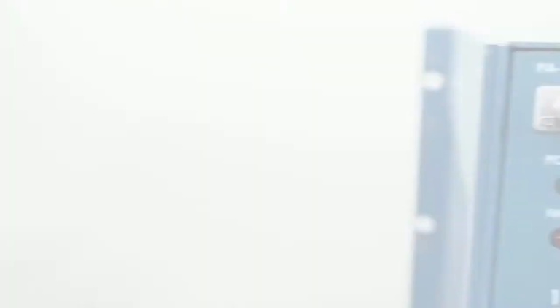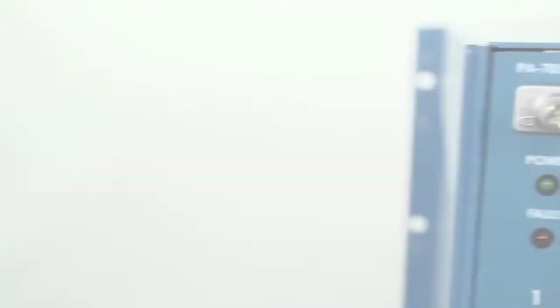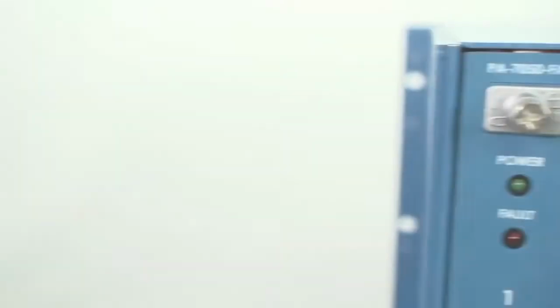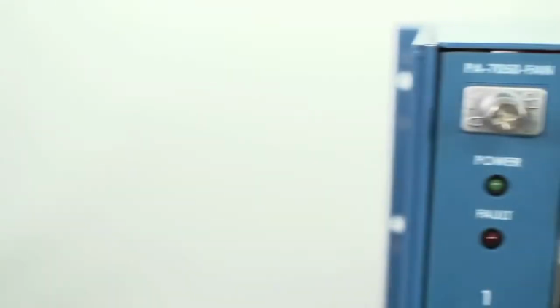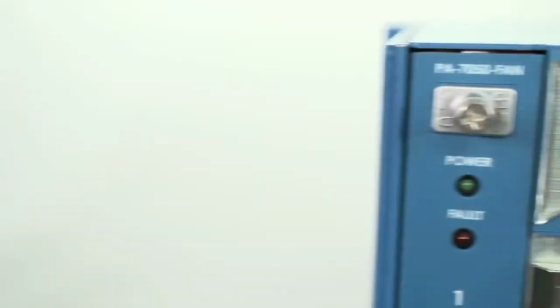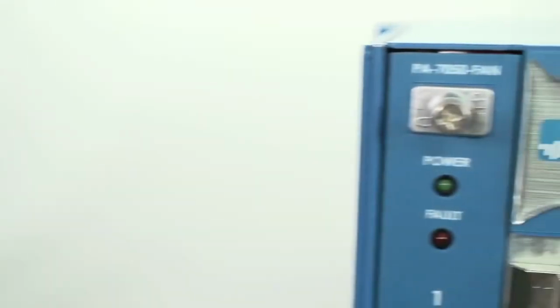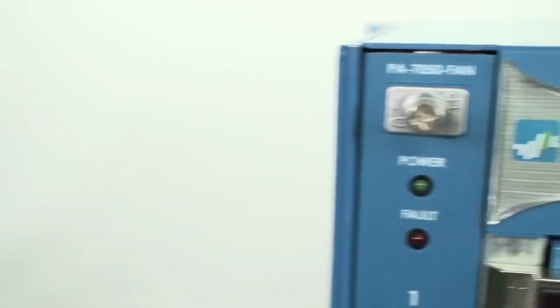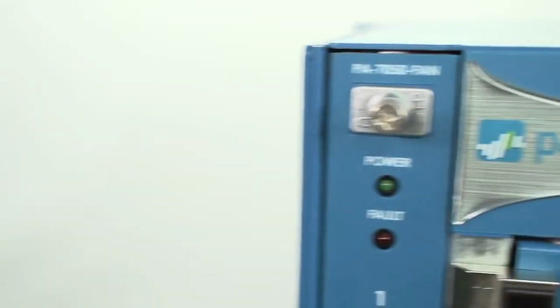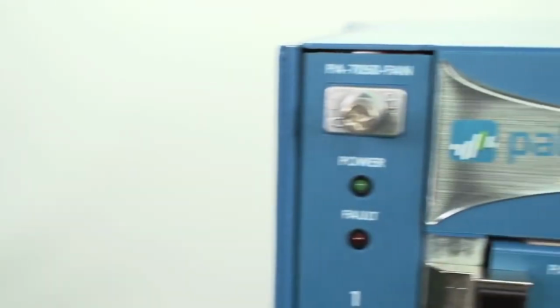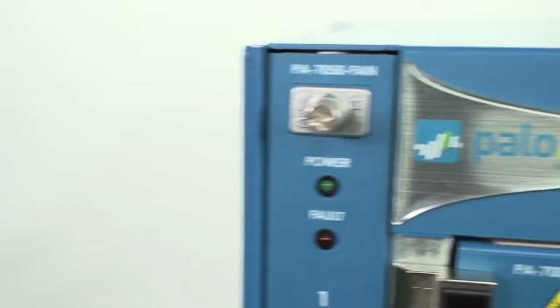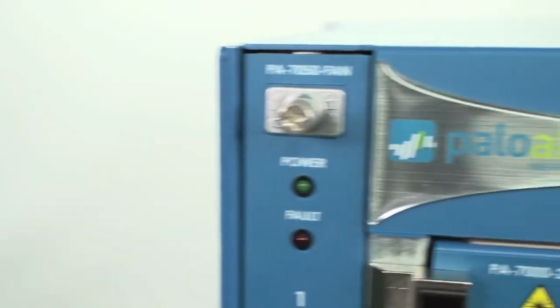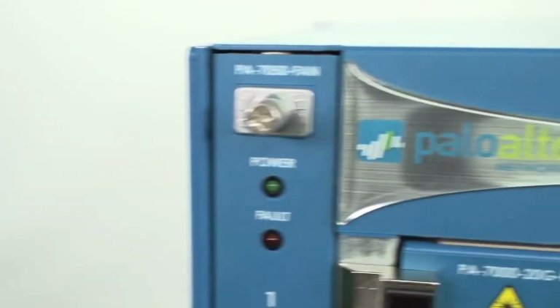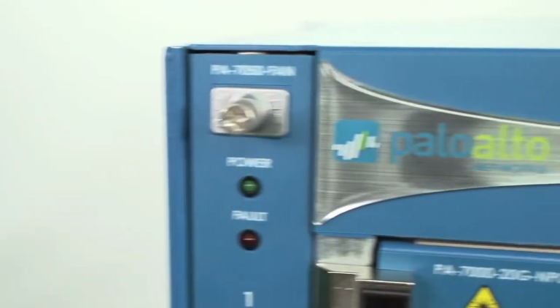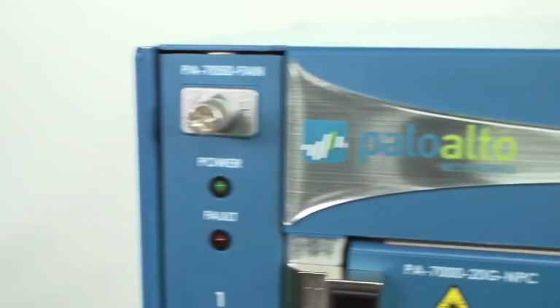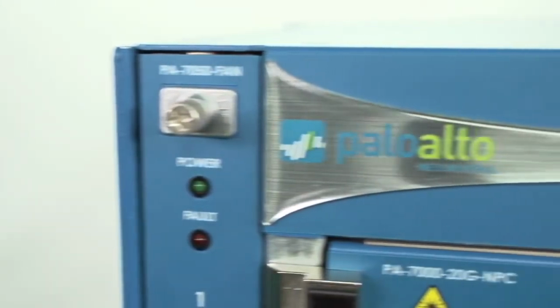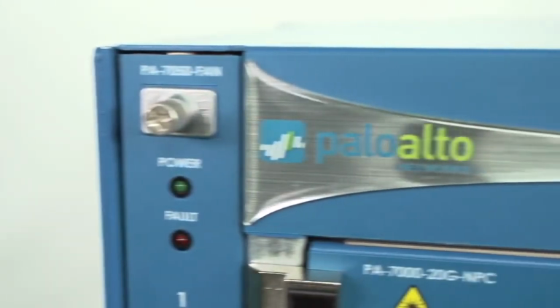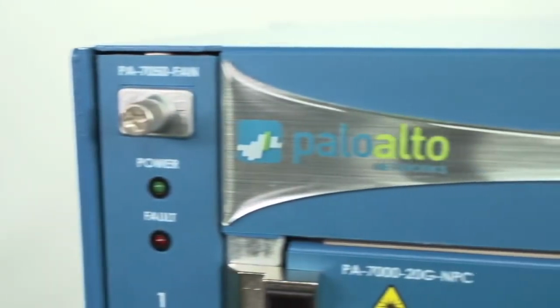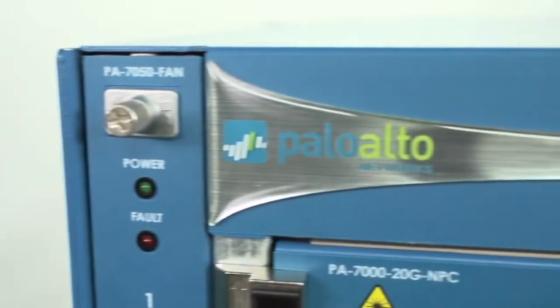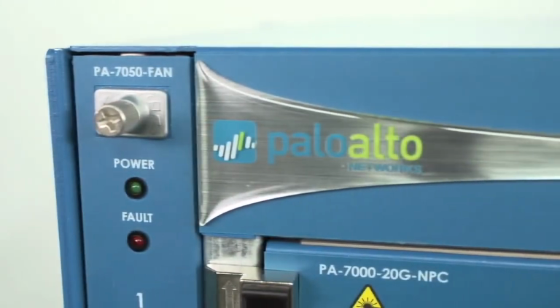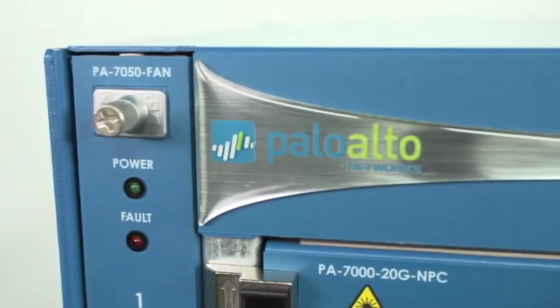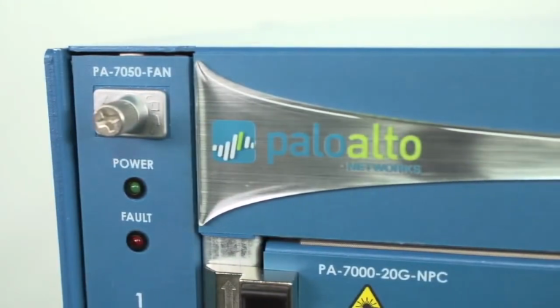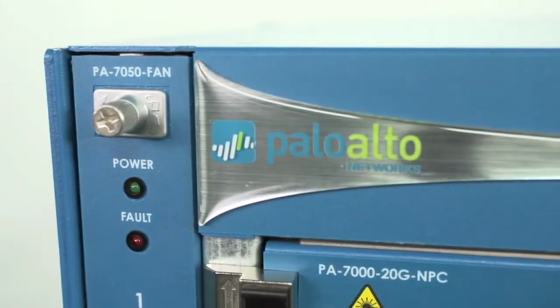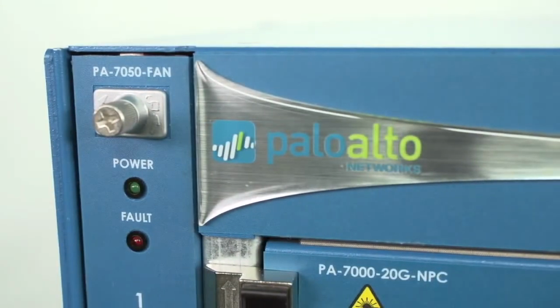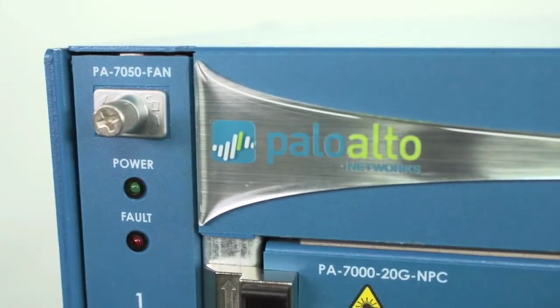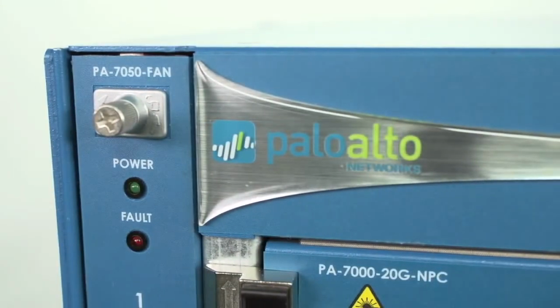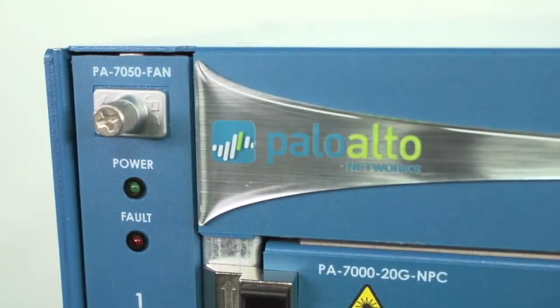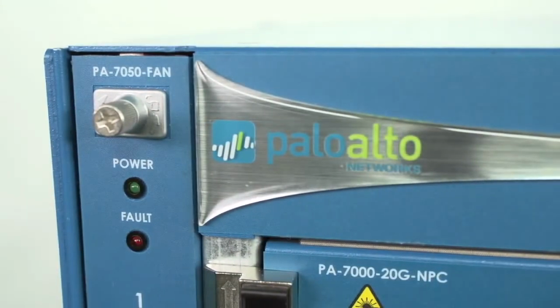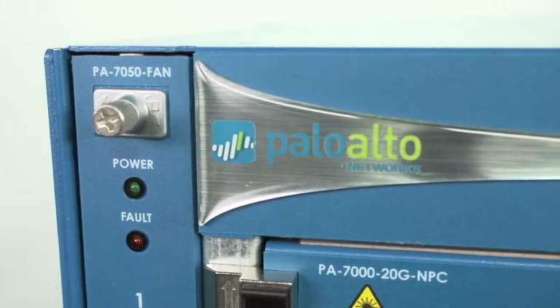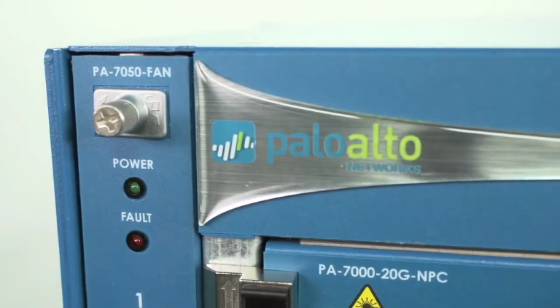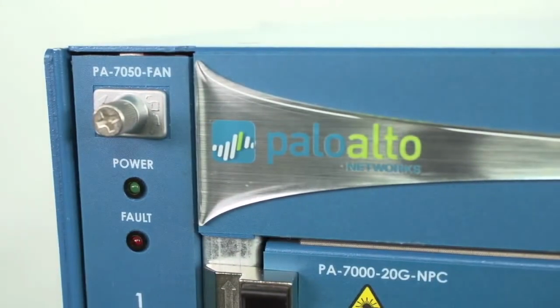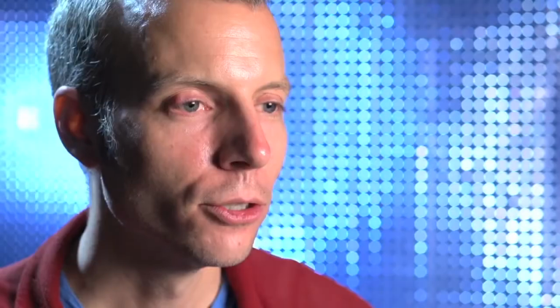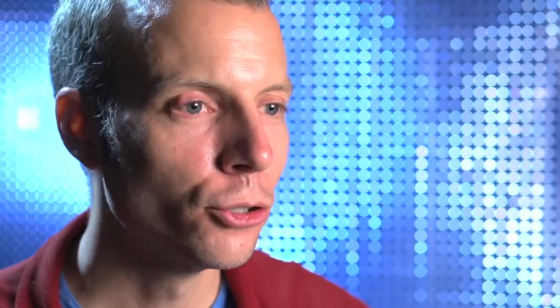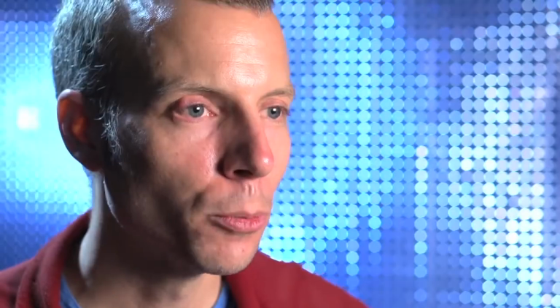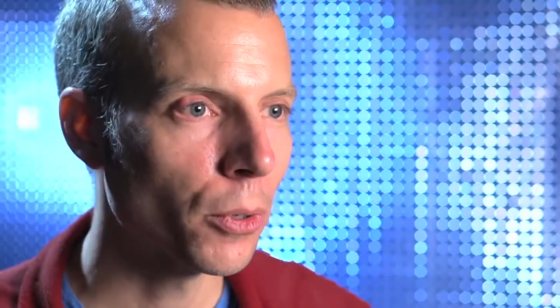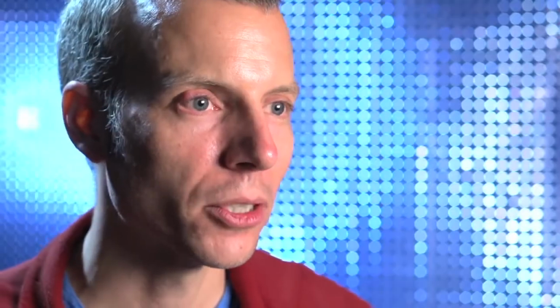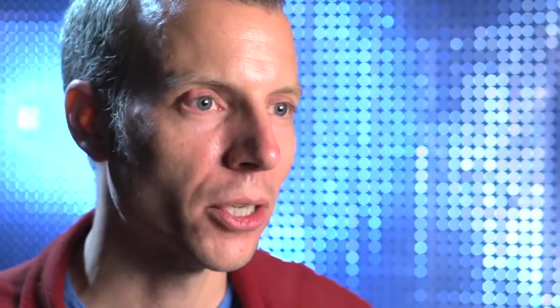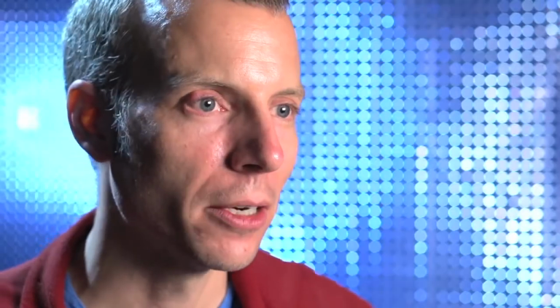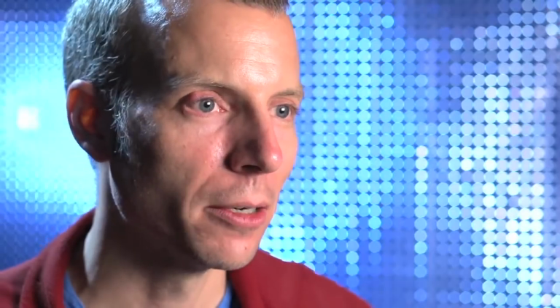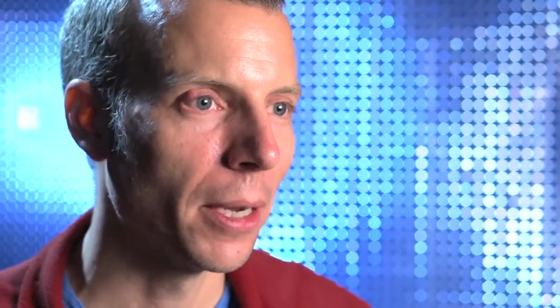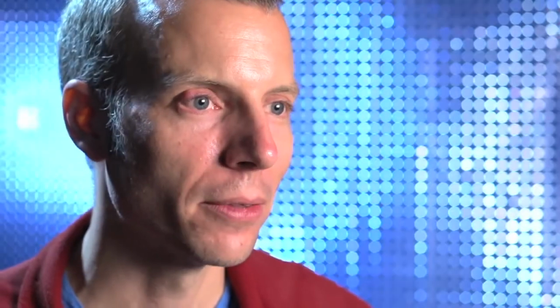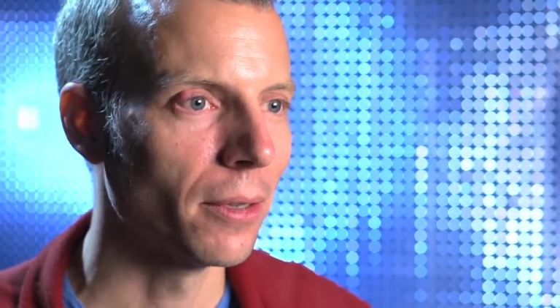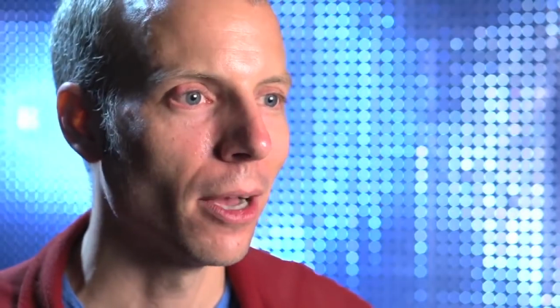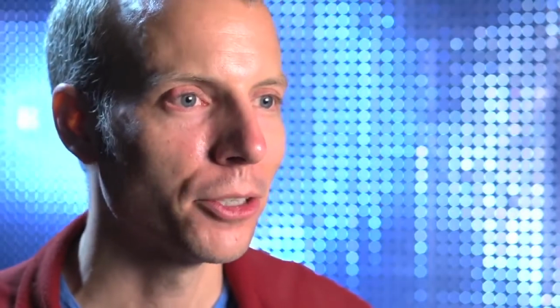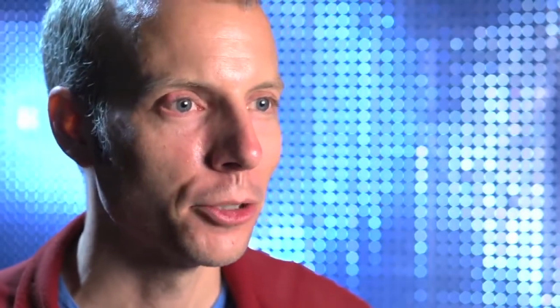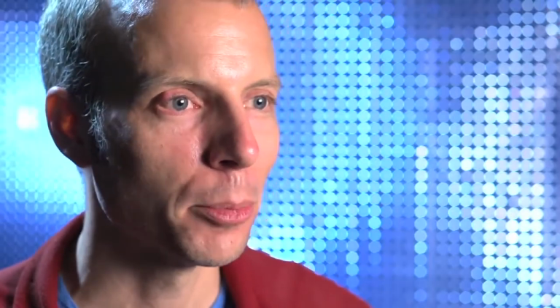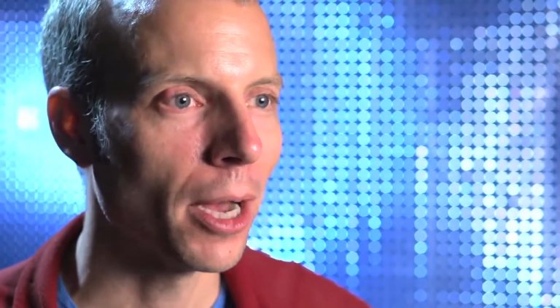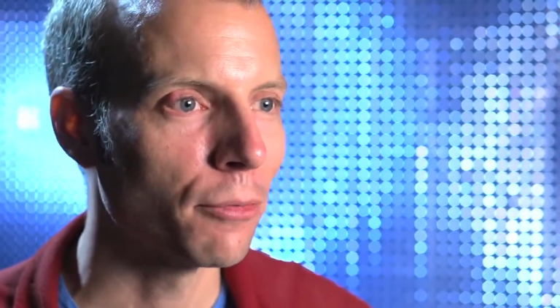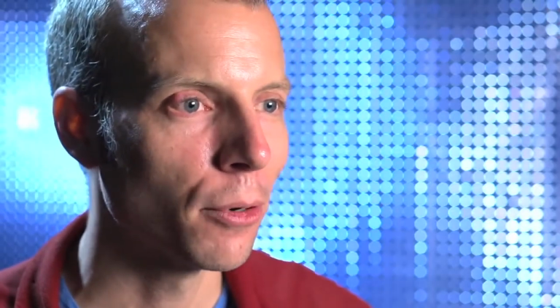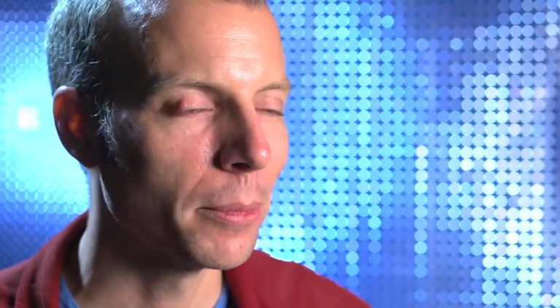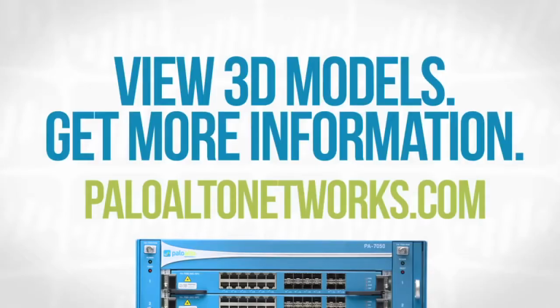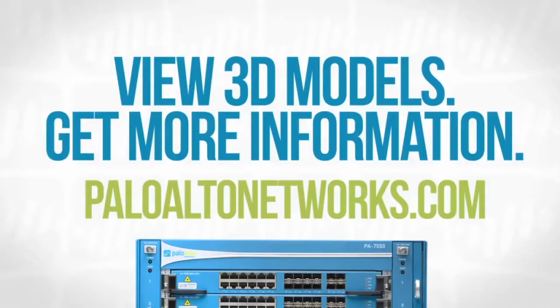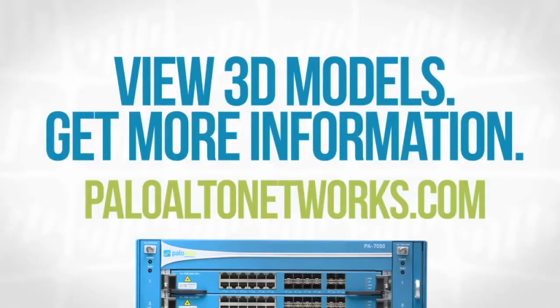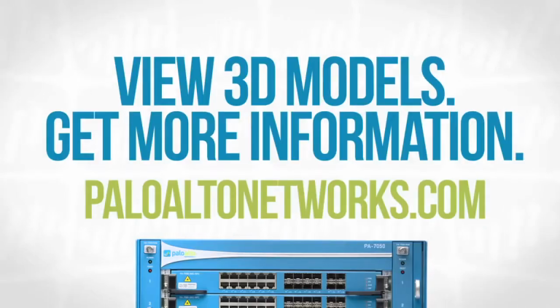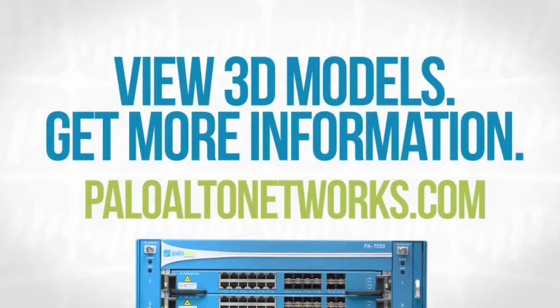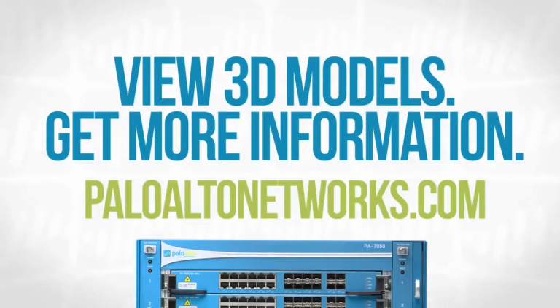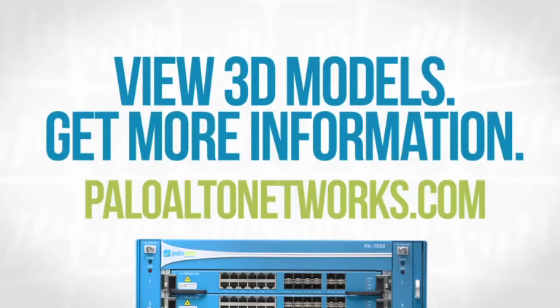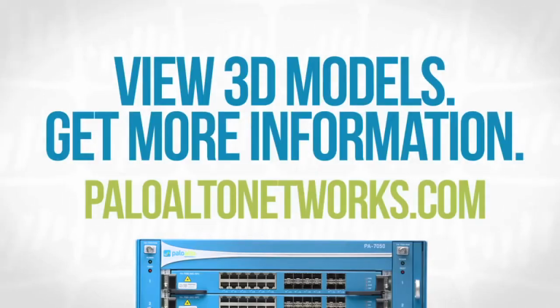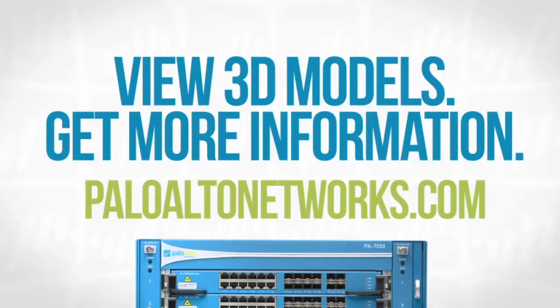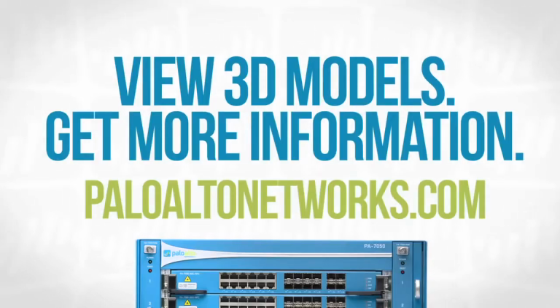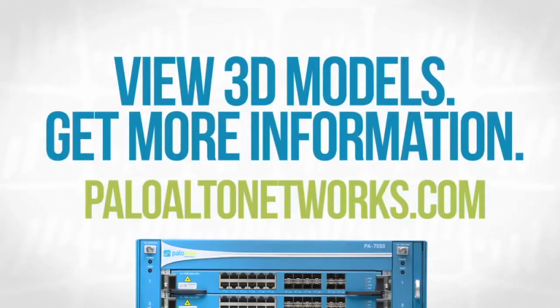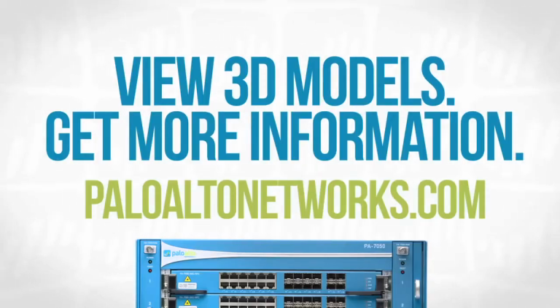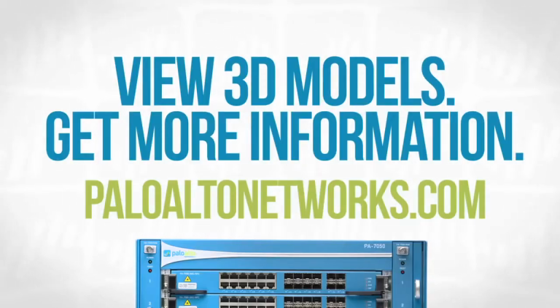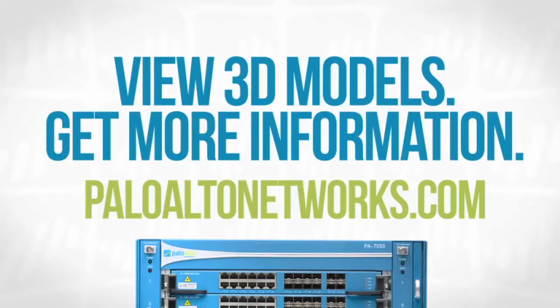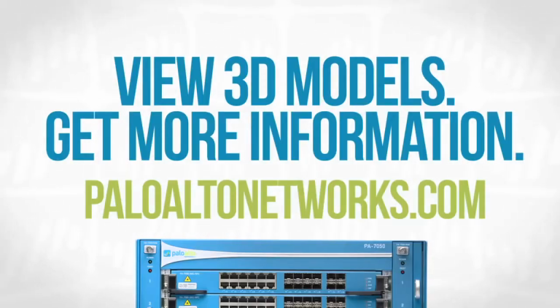That's the introduction to the new PA7050. Super excited about the launch of this platform. Hope you come and check it out in more detail.